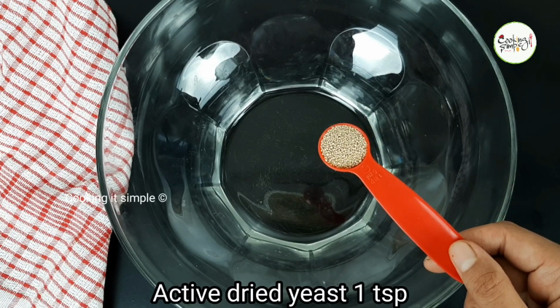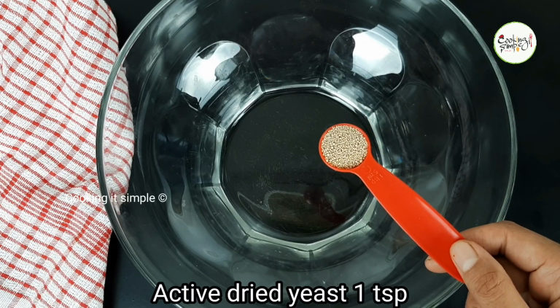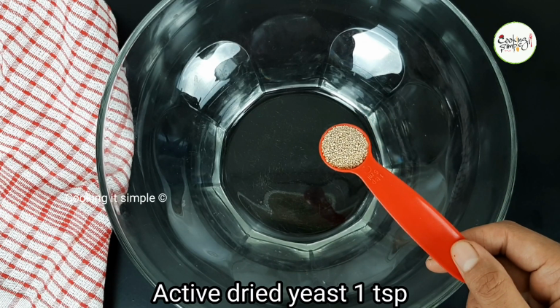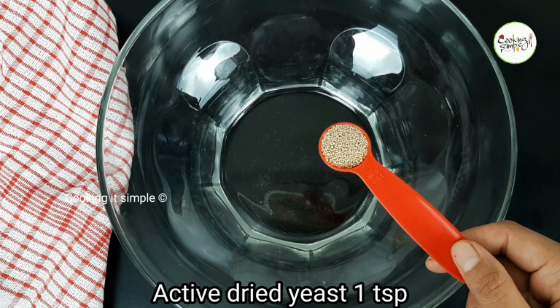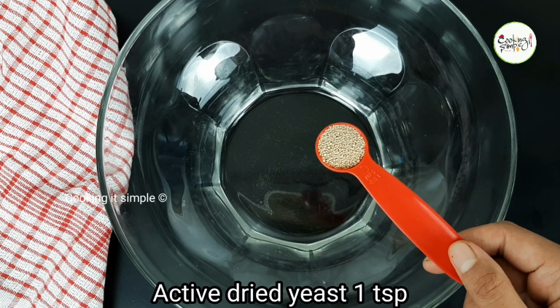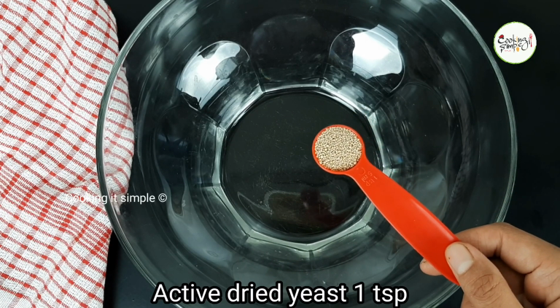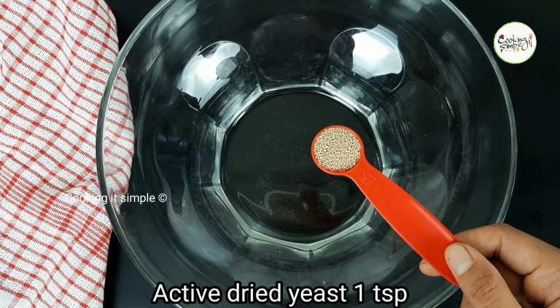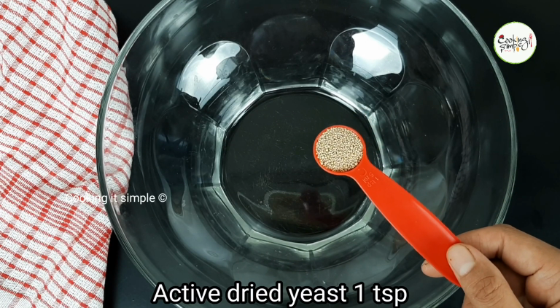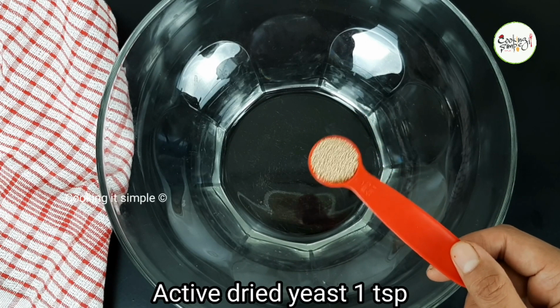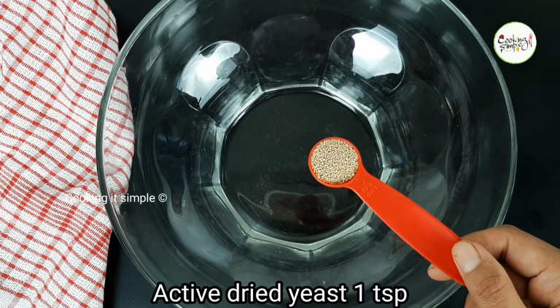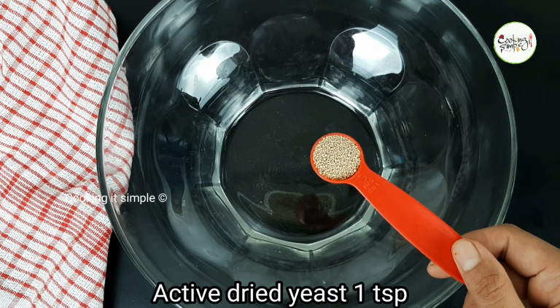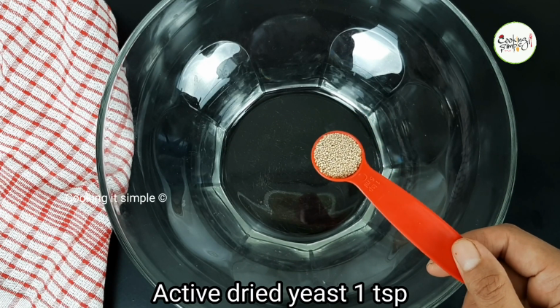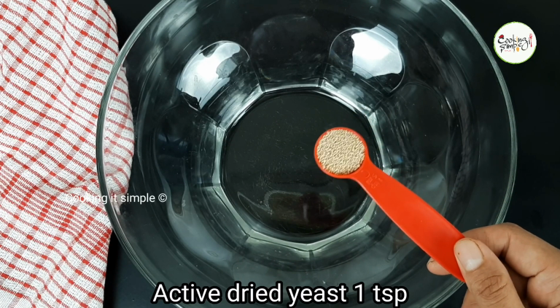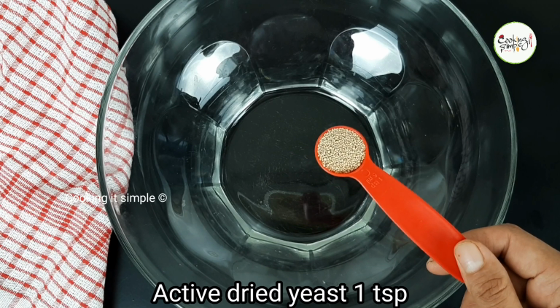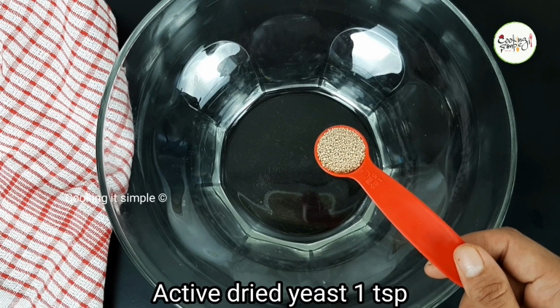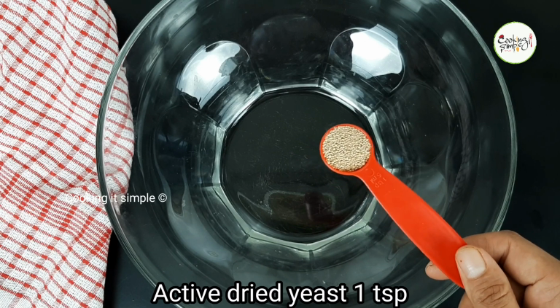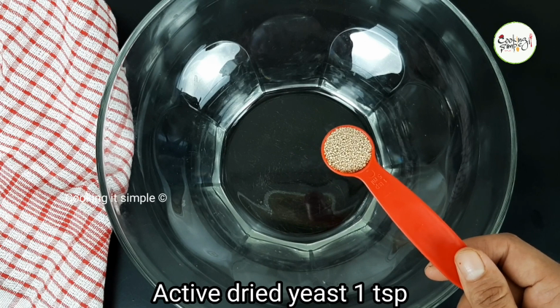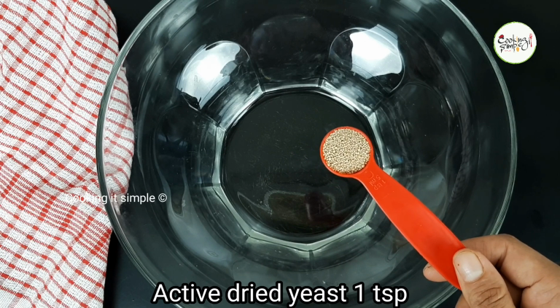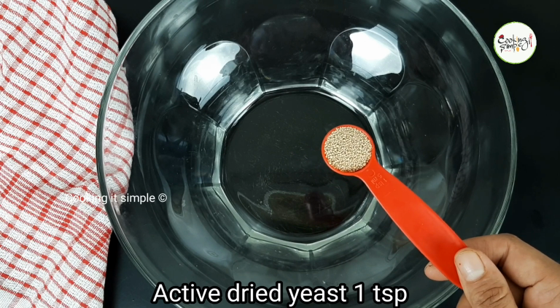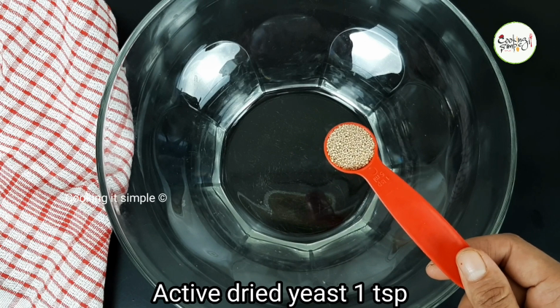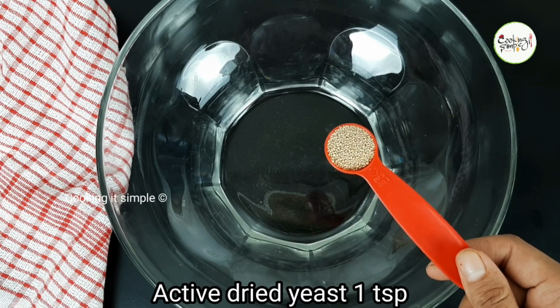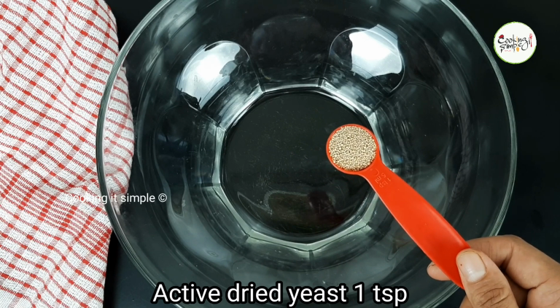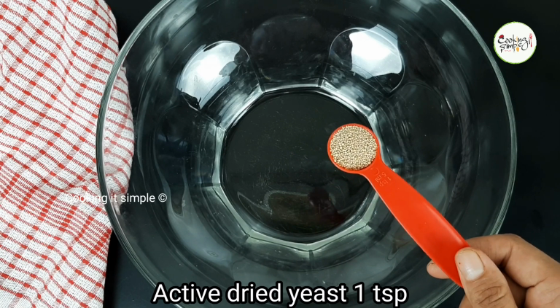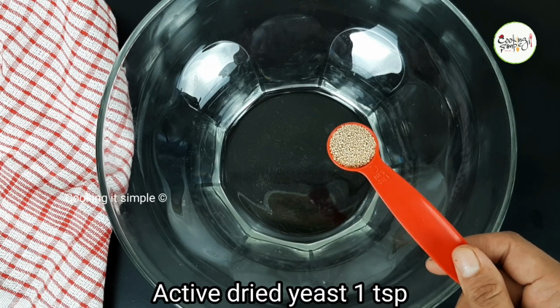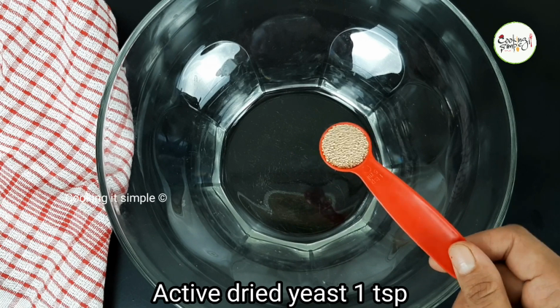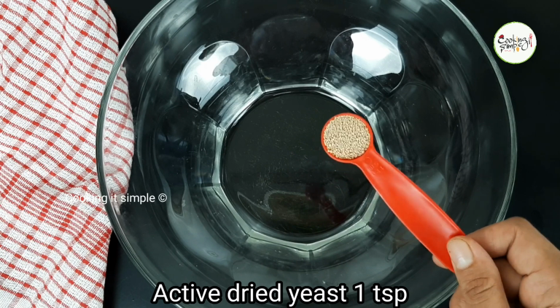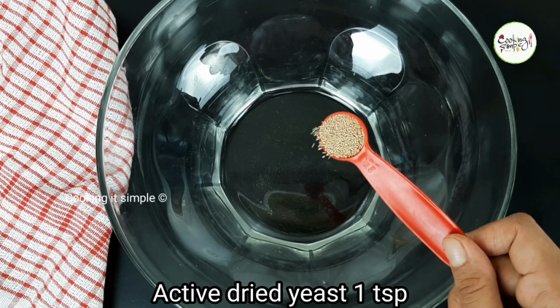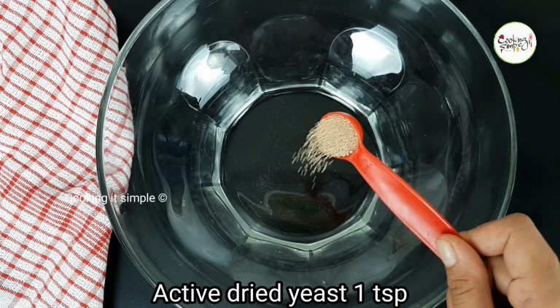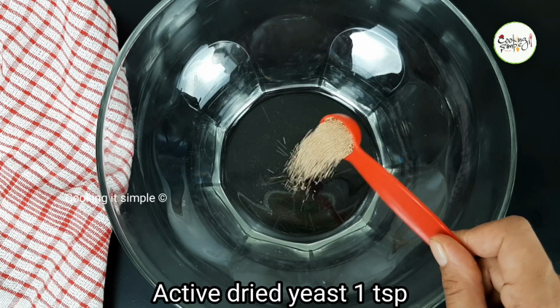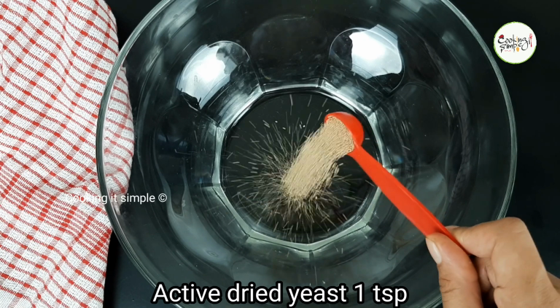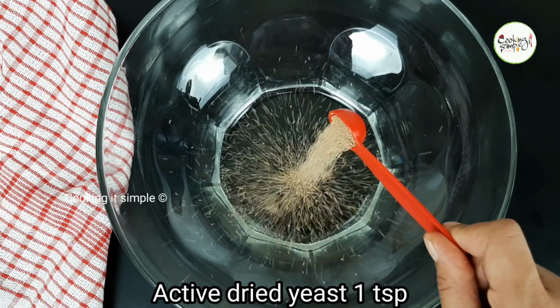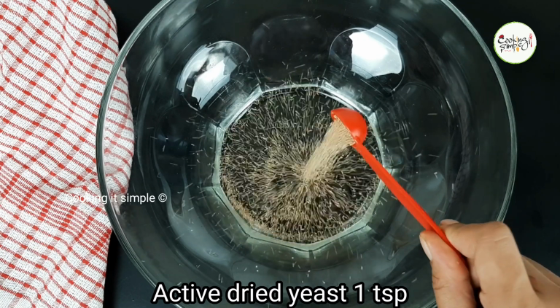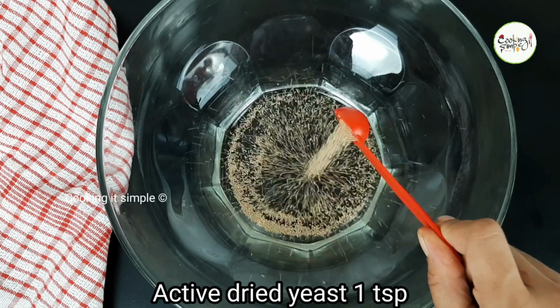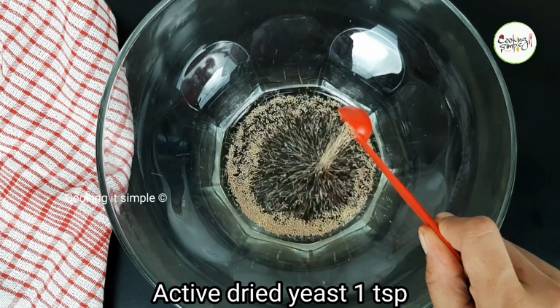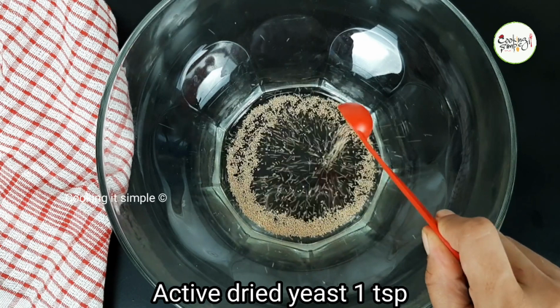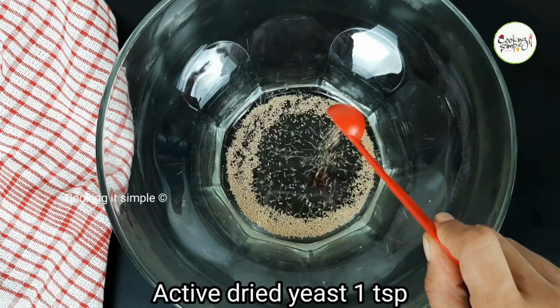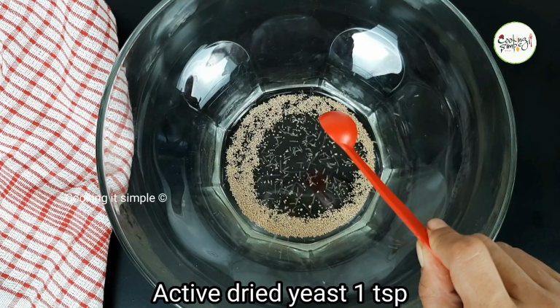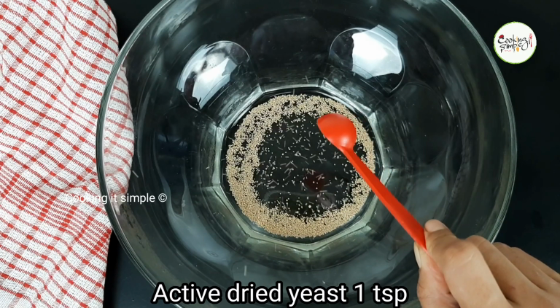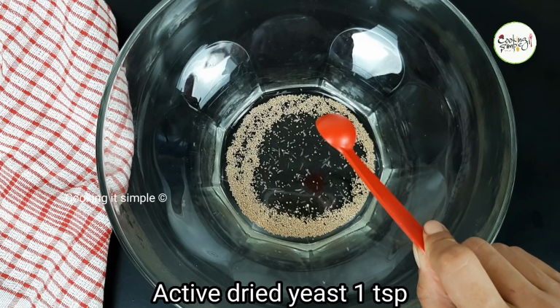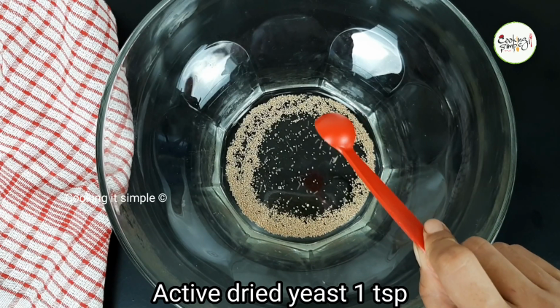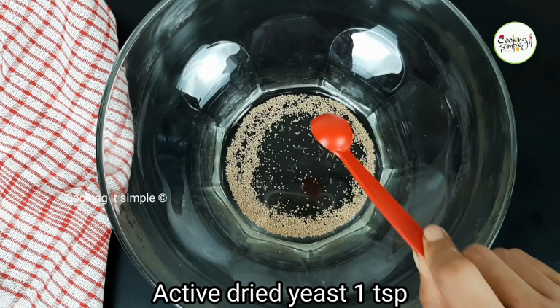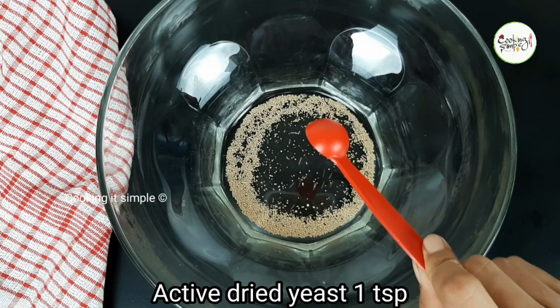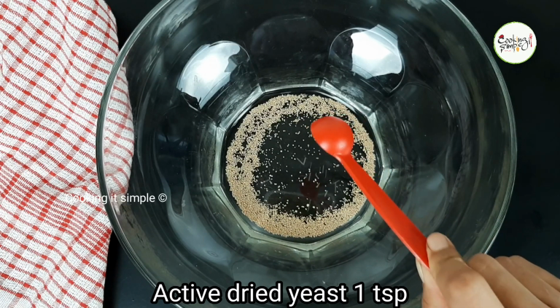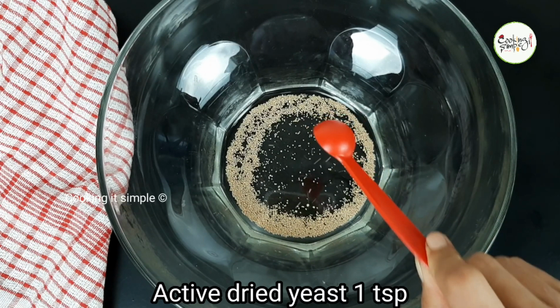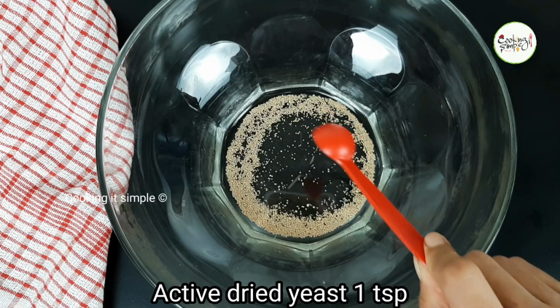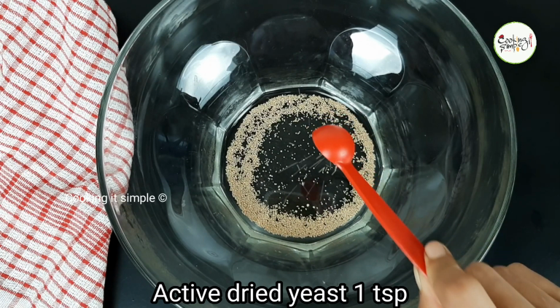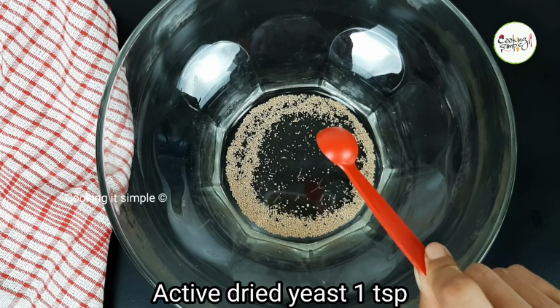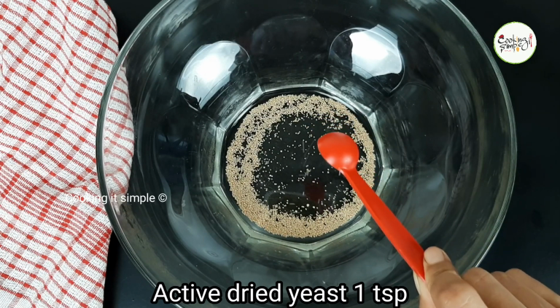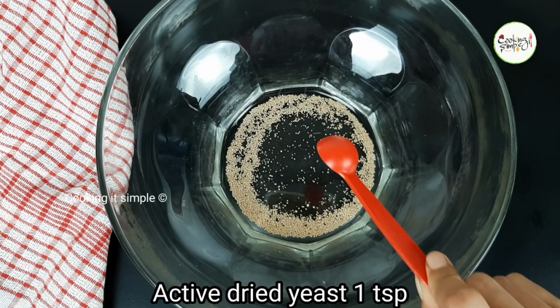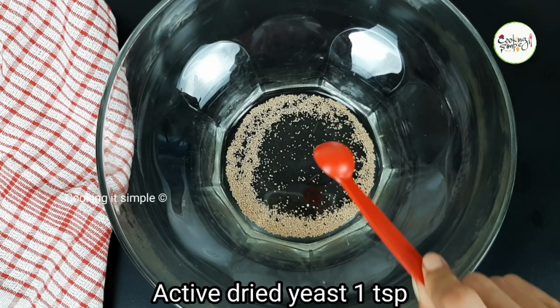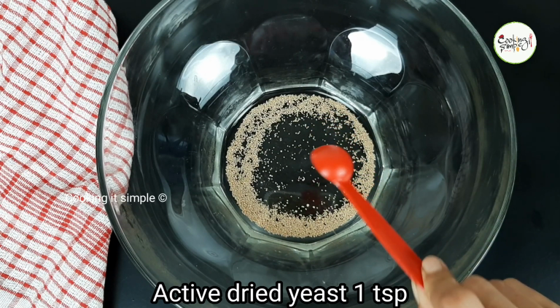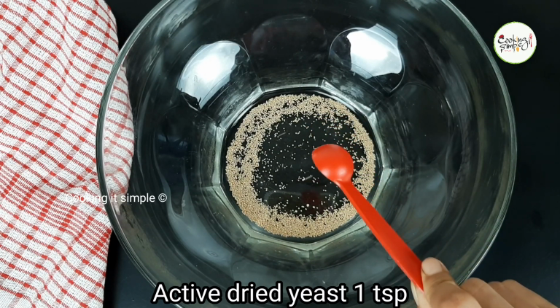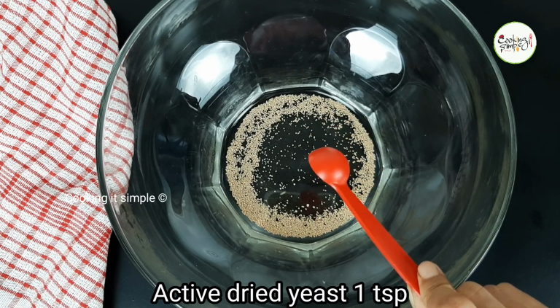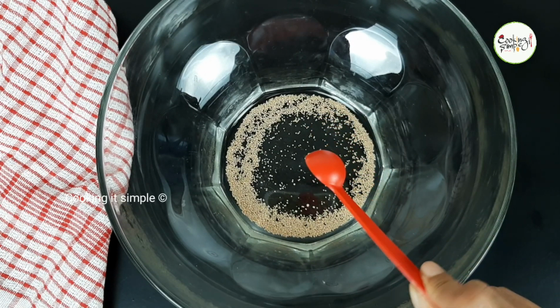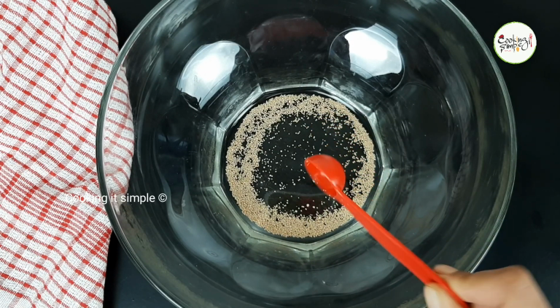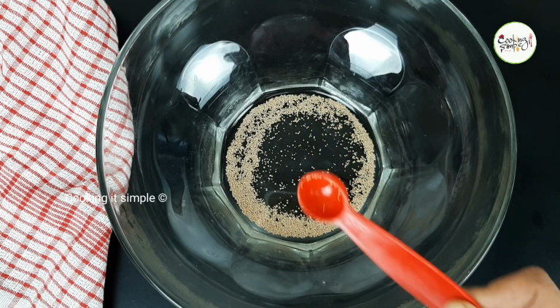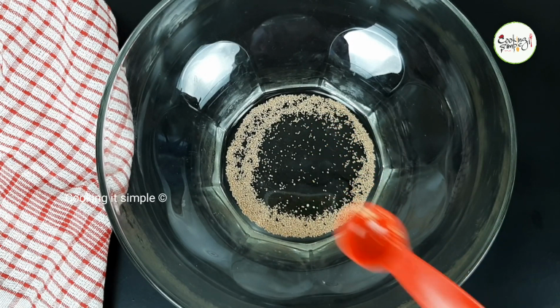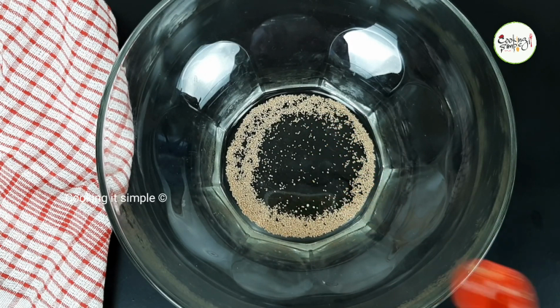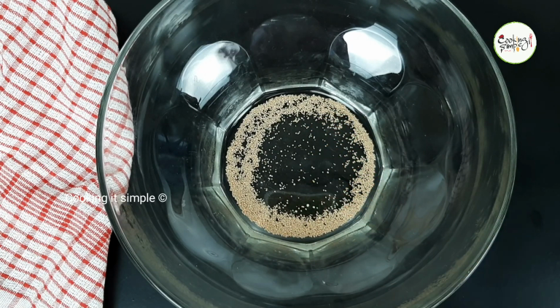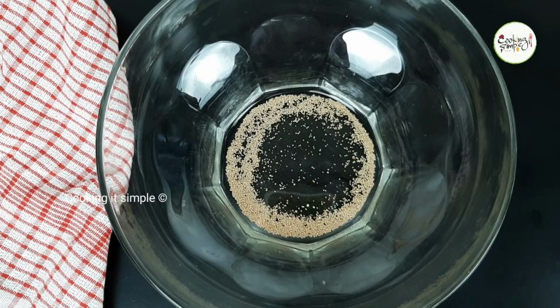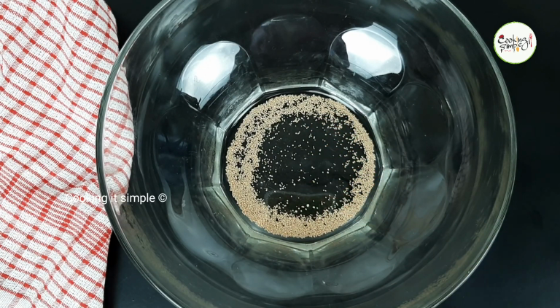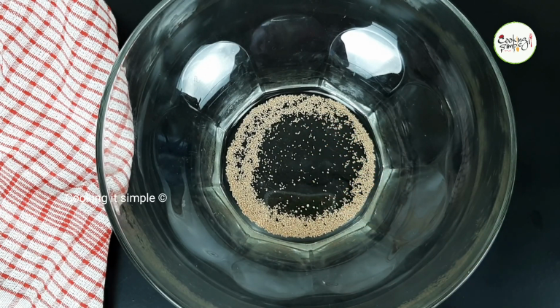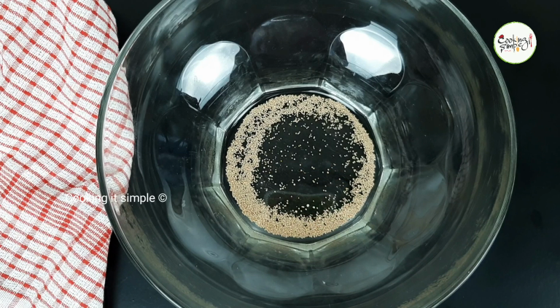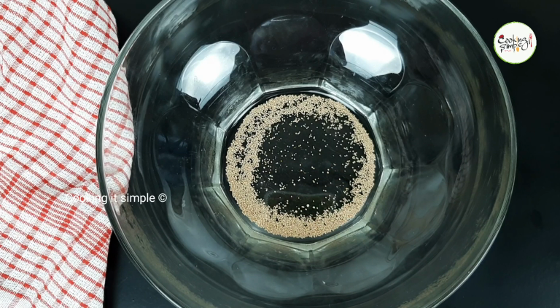I have a teaspoon of active dry yeast. You can also use a teaspoon of instant yeast or a teaspoon of fresh yeast.